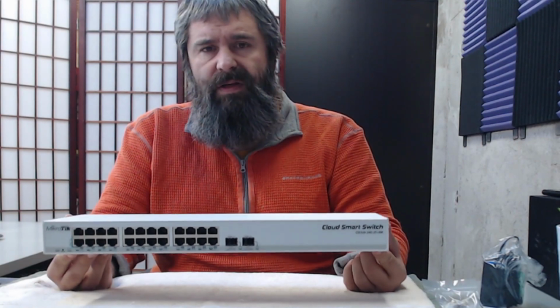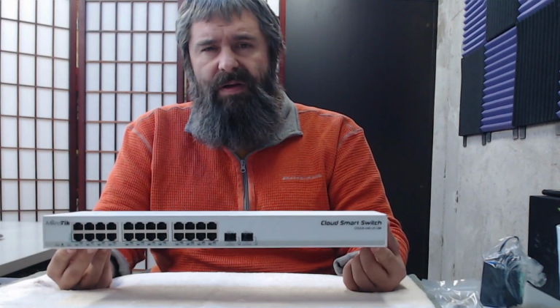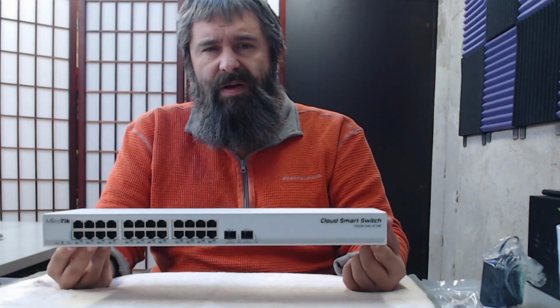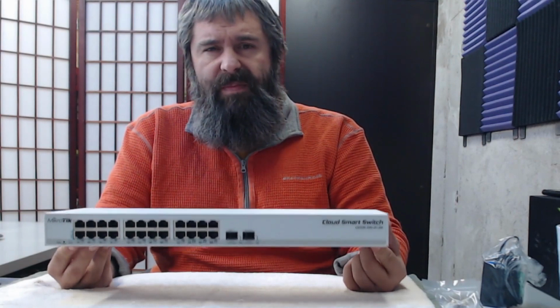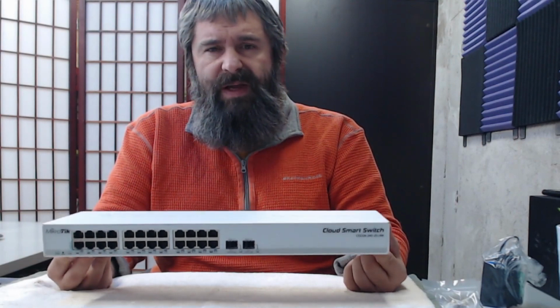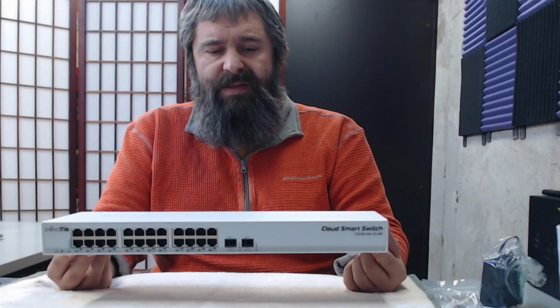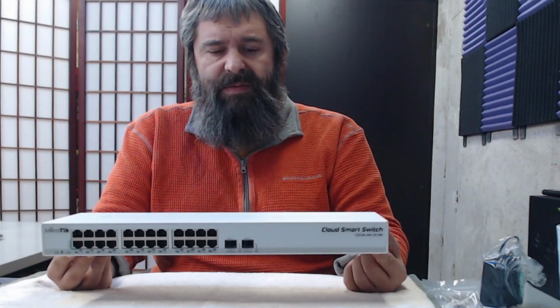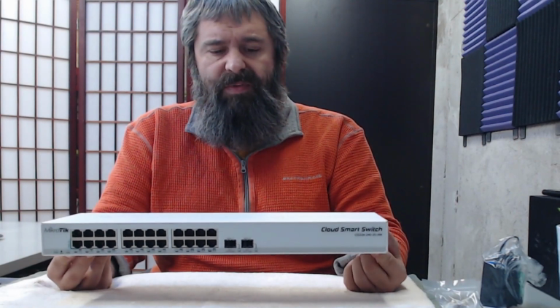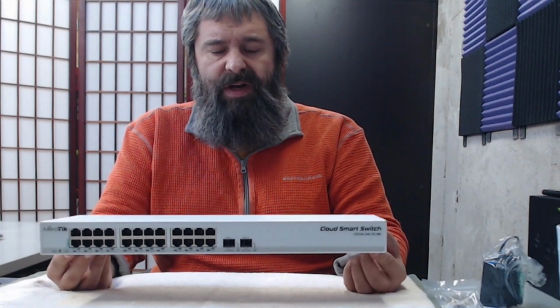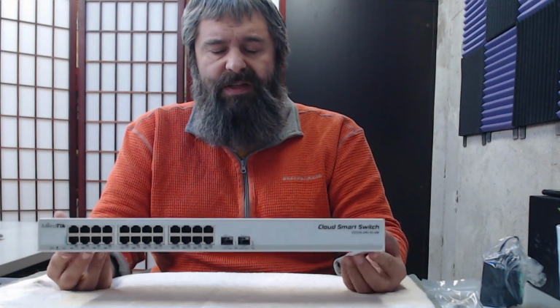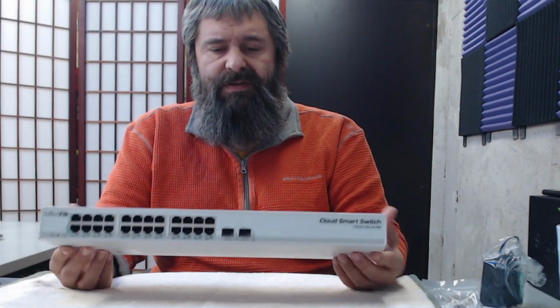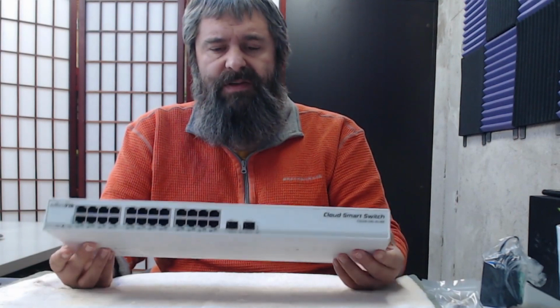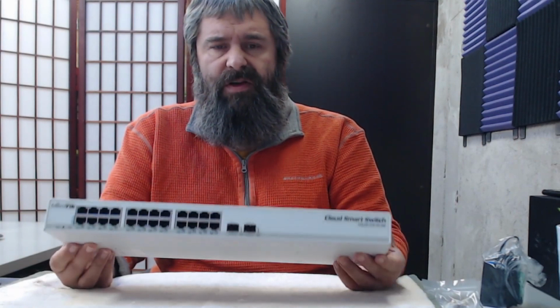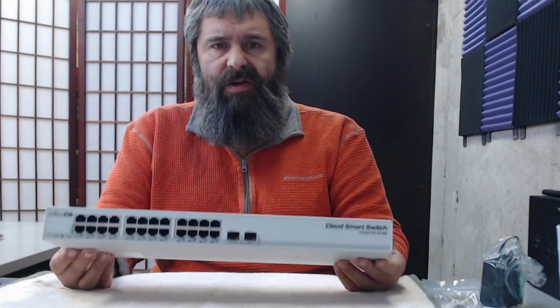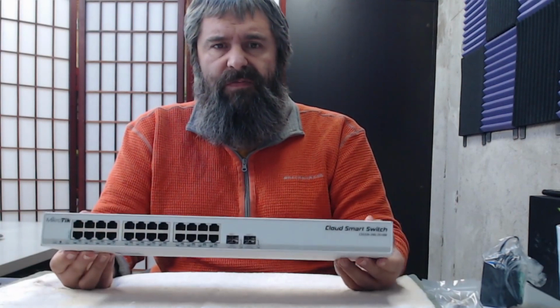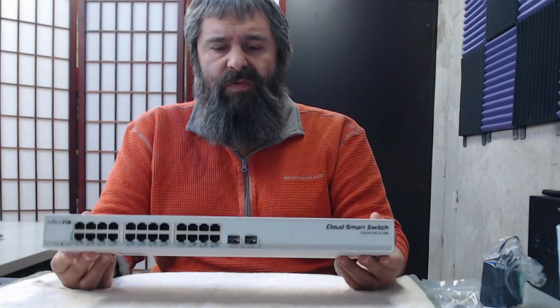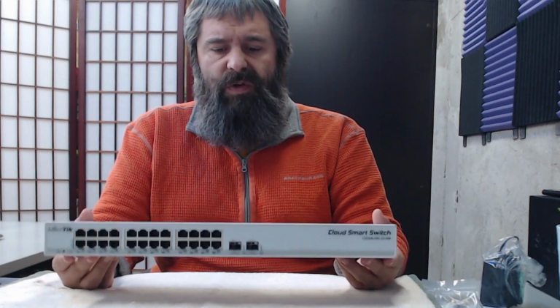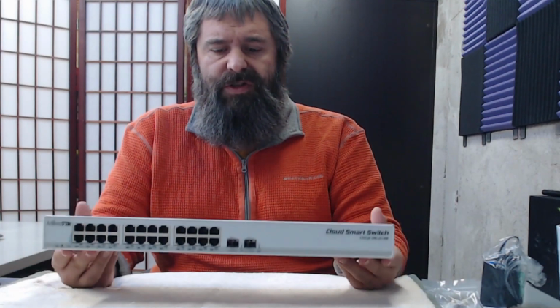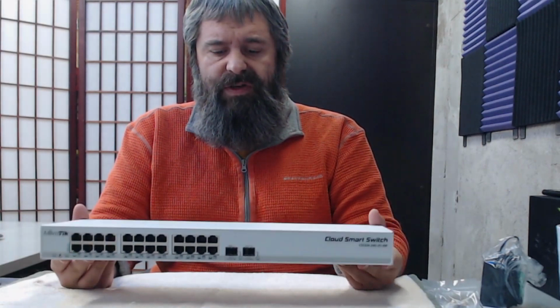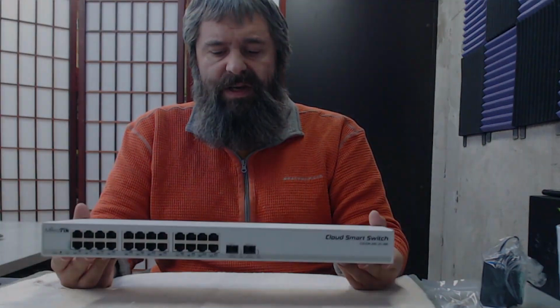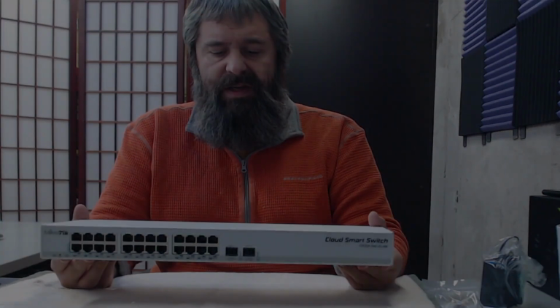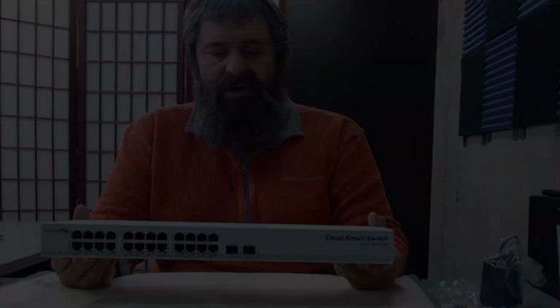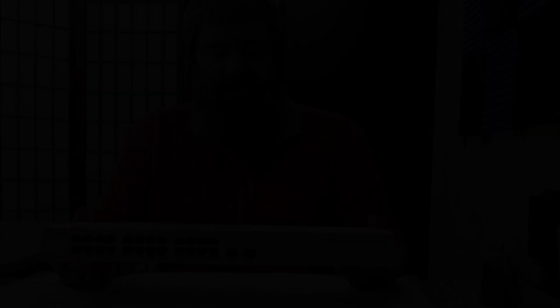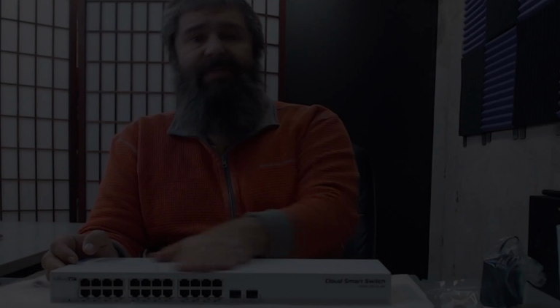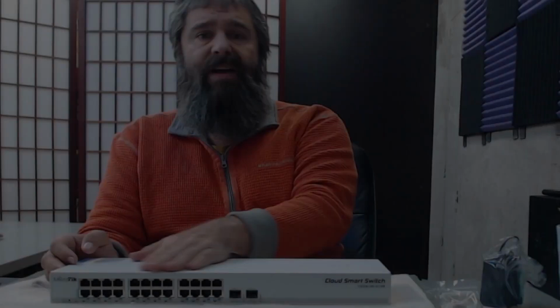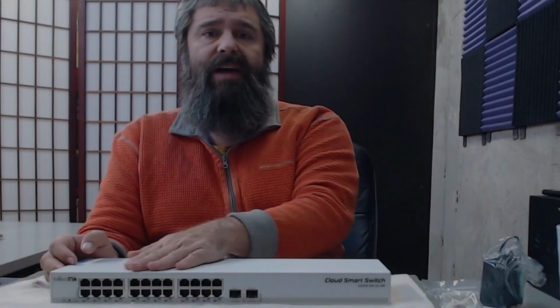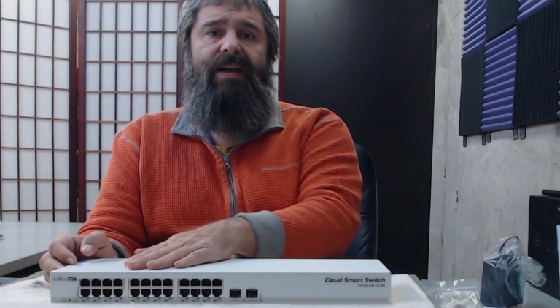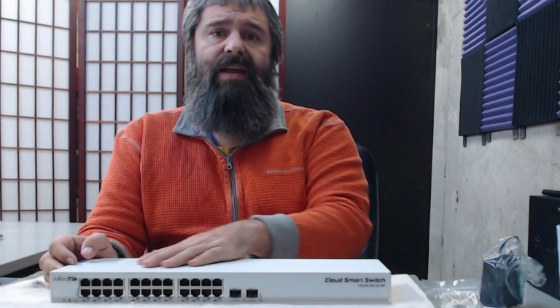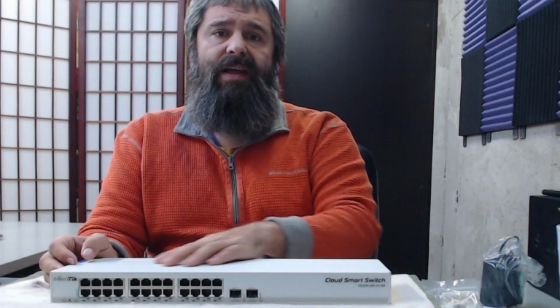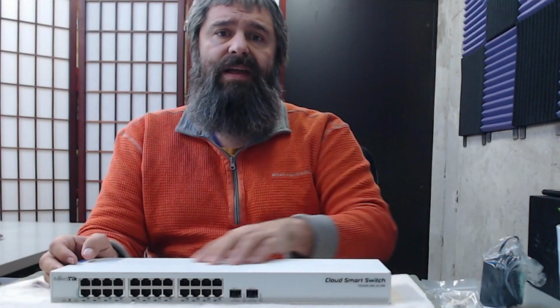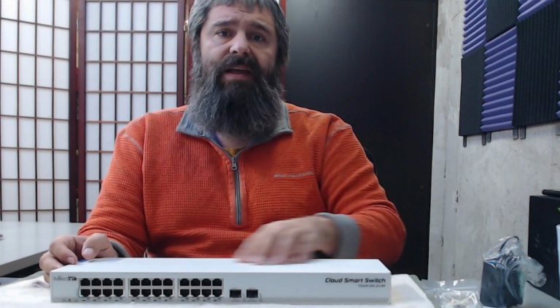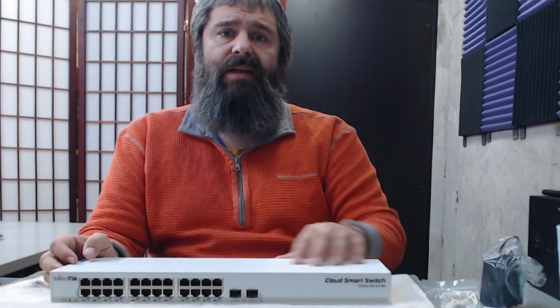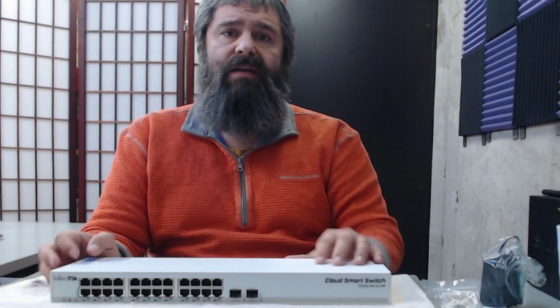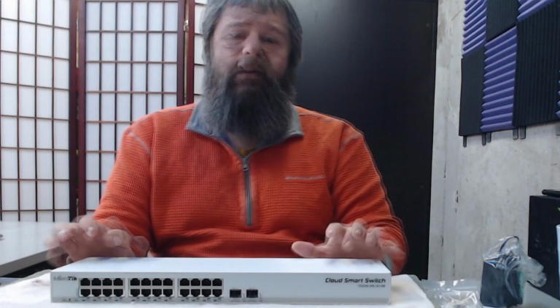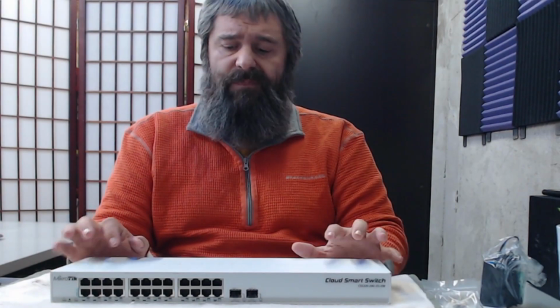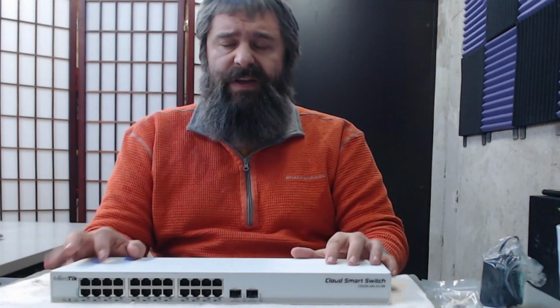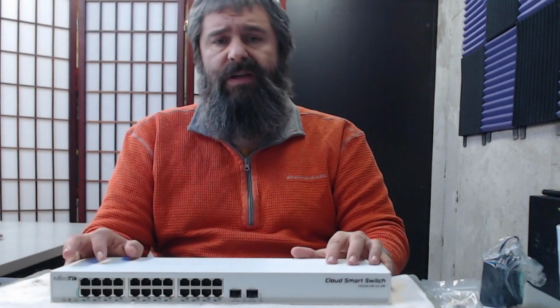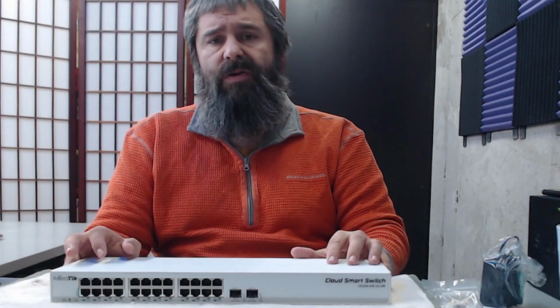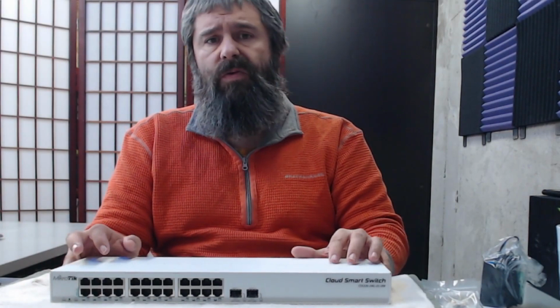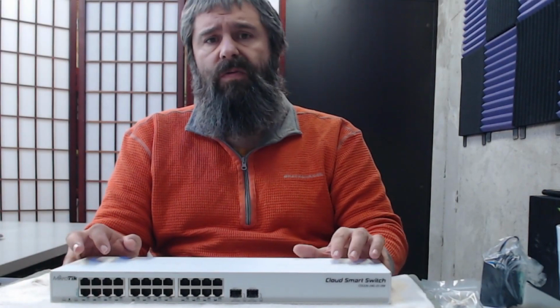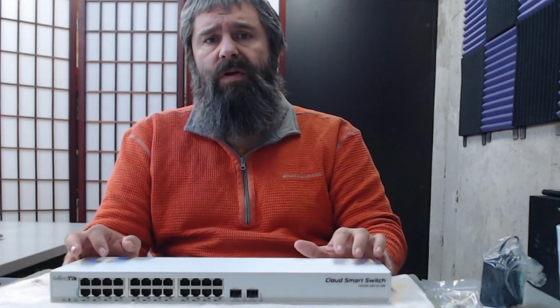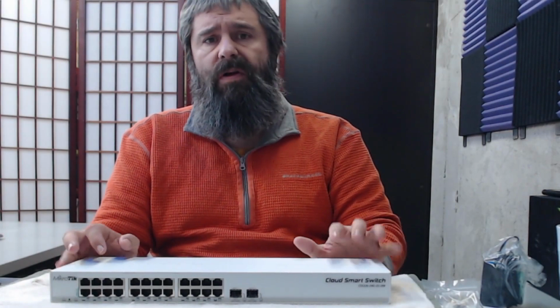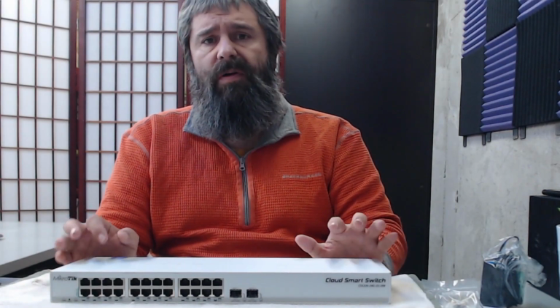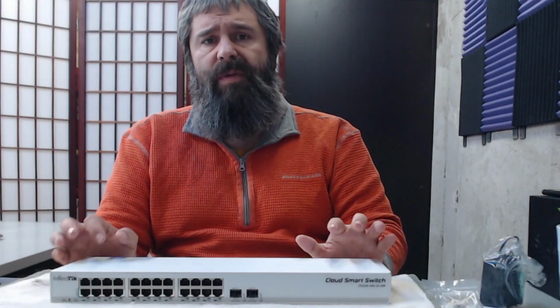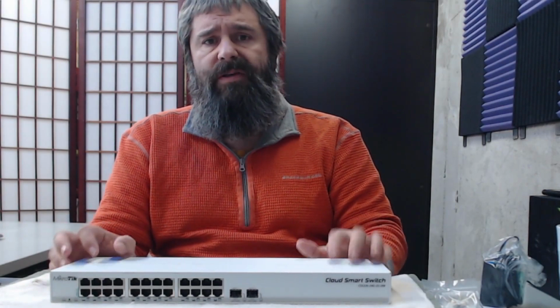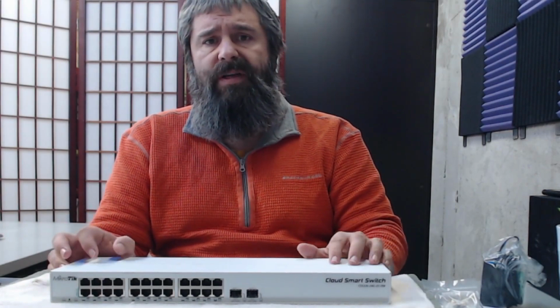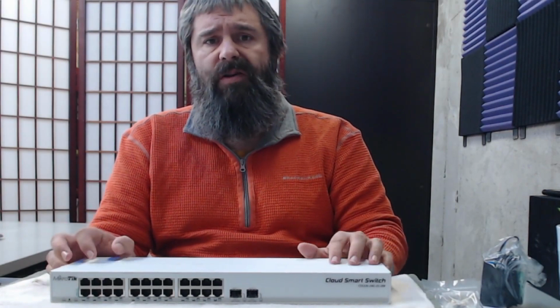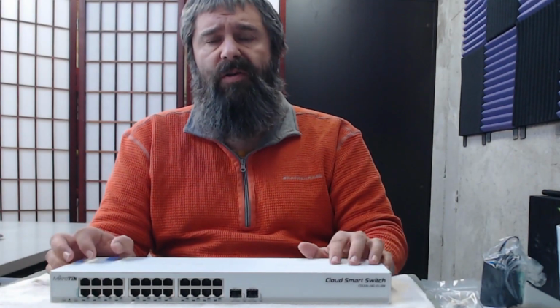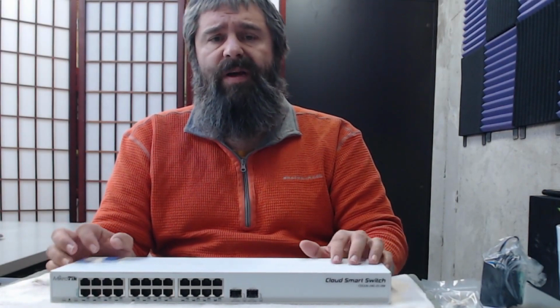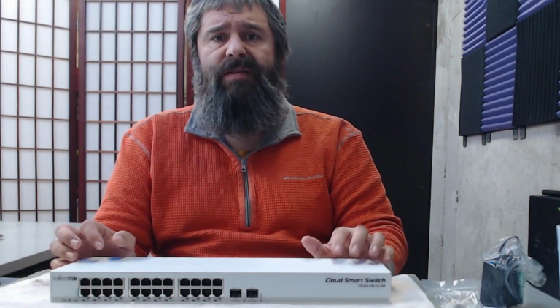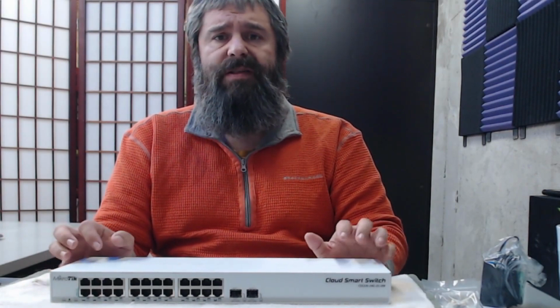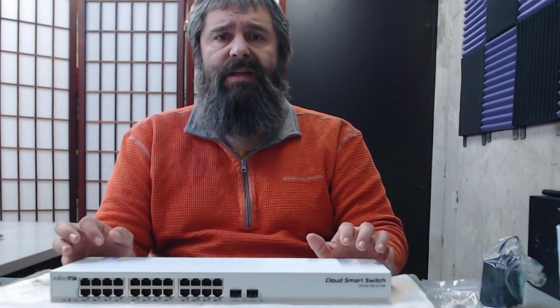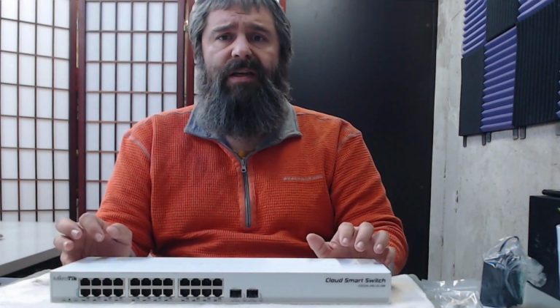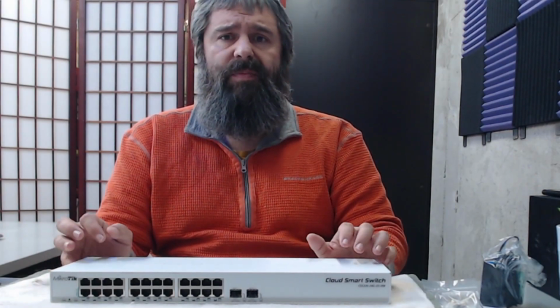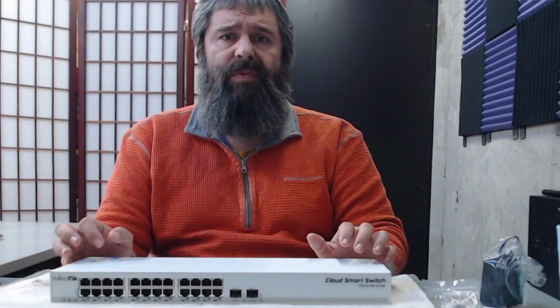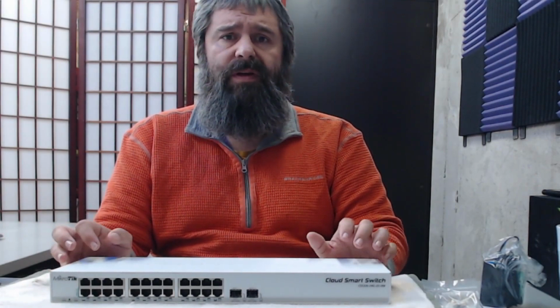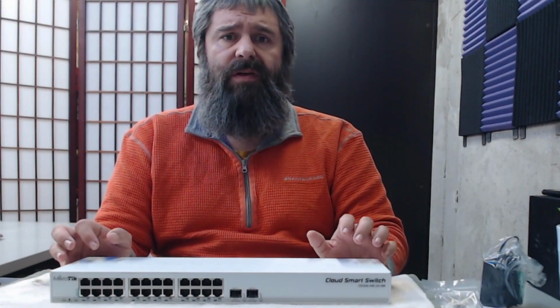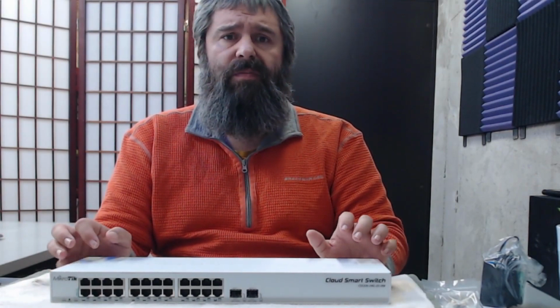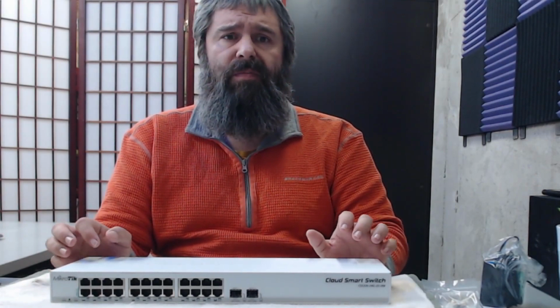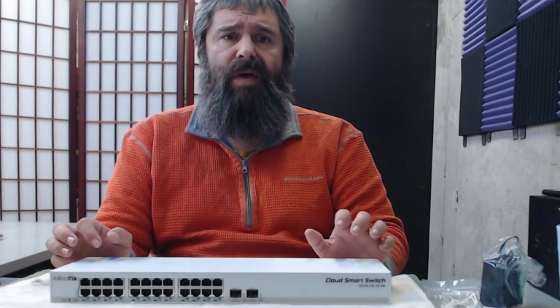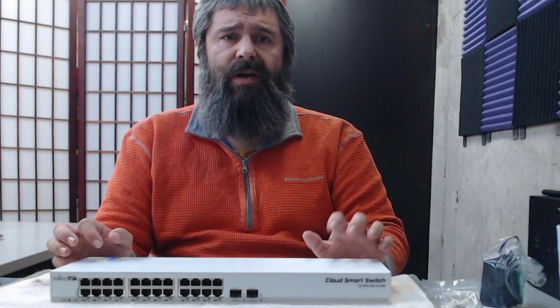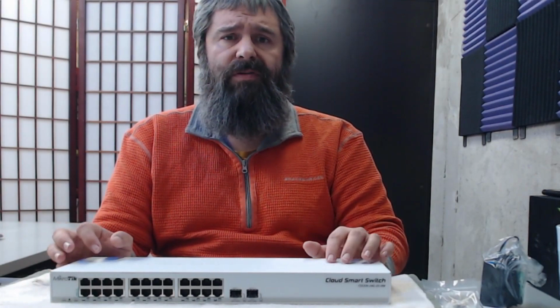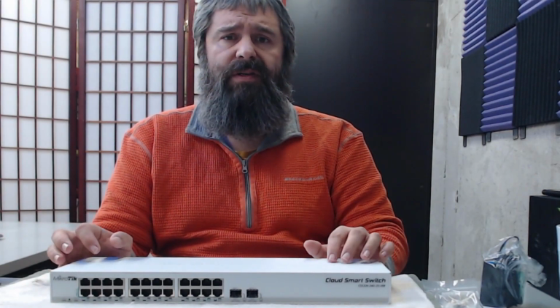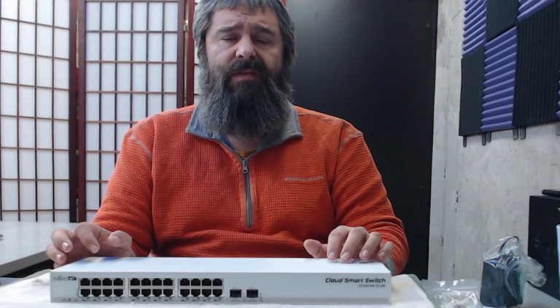If you want to get one of these on Amazon — it's a 24-port gigabit switch with two SFP+ ports that you can get for around $170. These used to be a little bit cheaper a couple of years ago, but the price of electronics went up. Realistically, that is still an amazing price for what you're getting here.